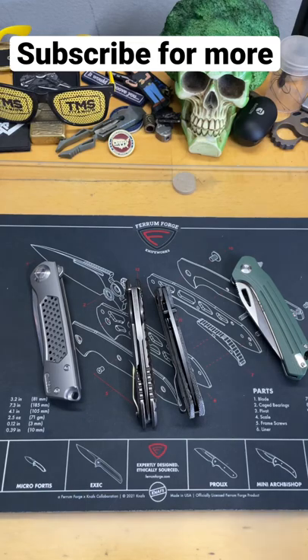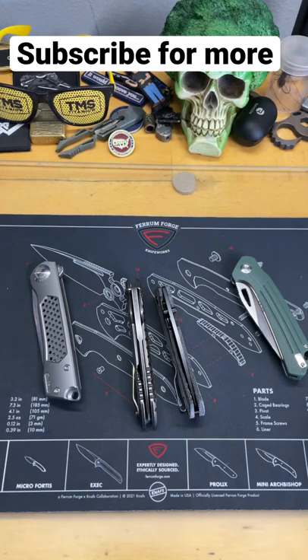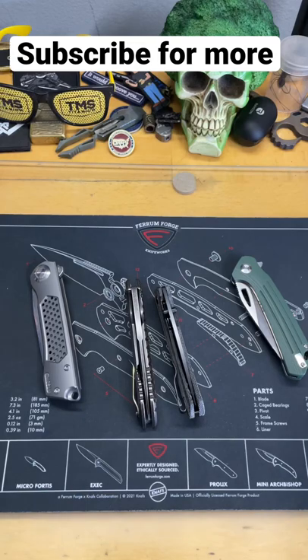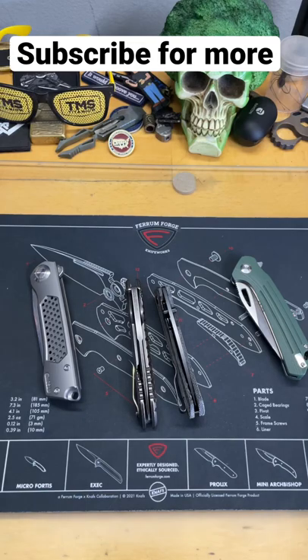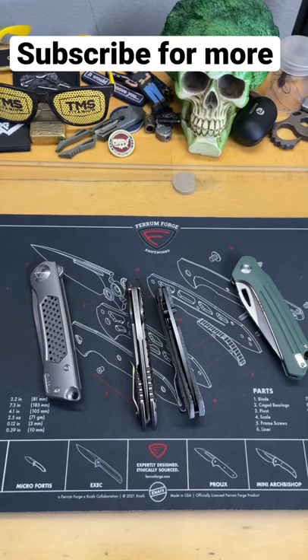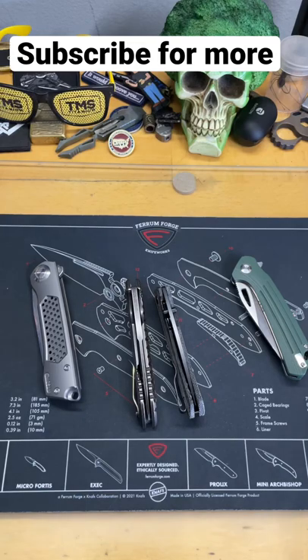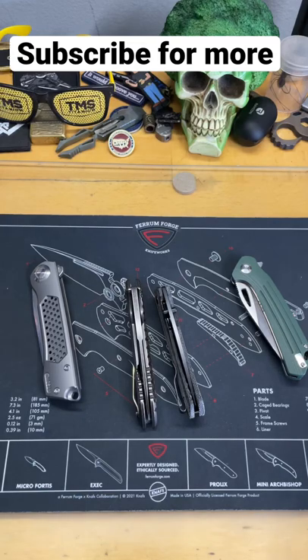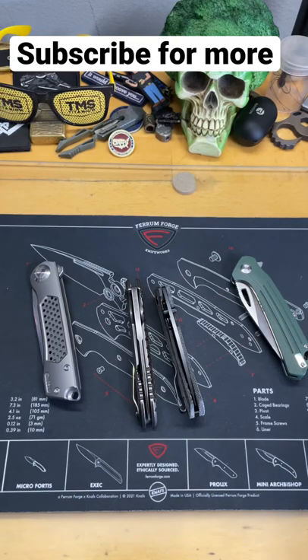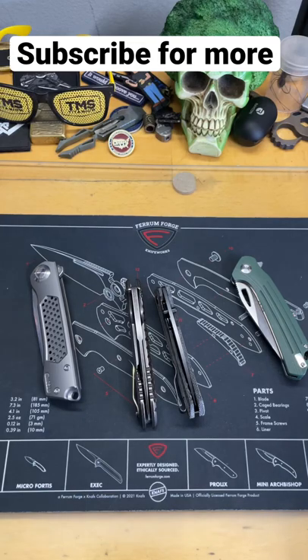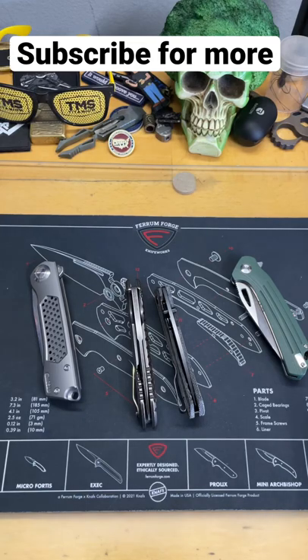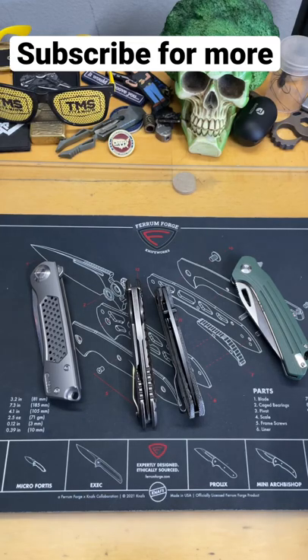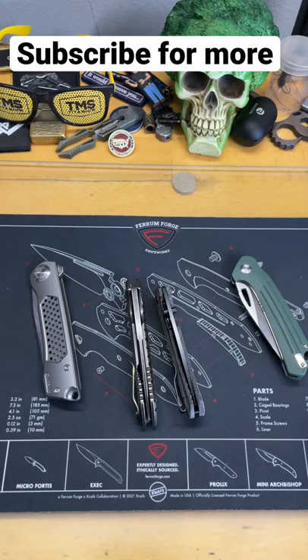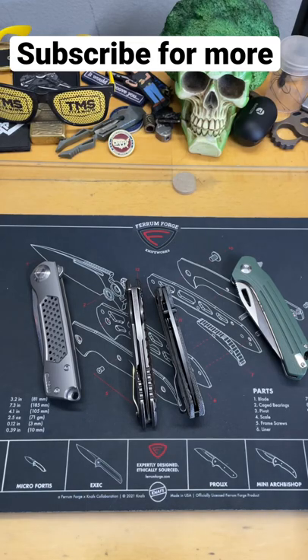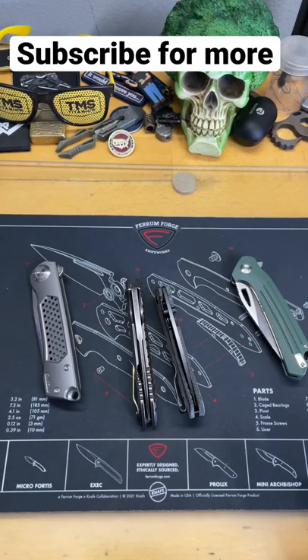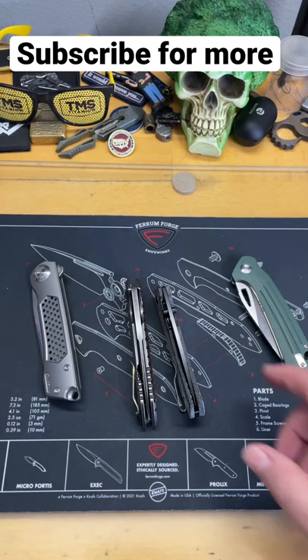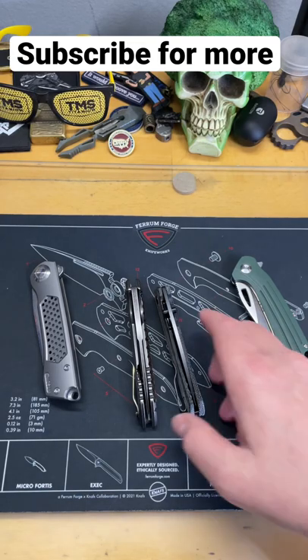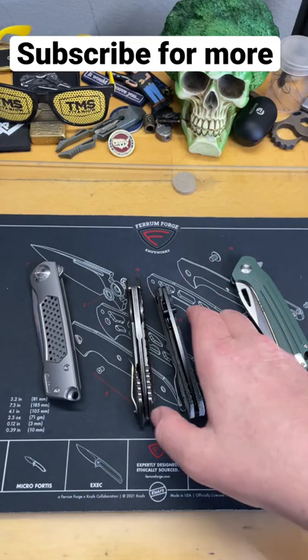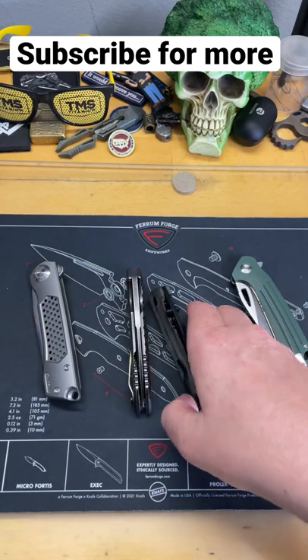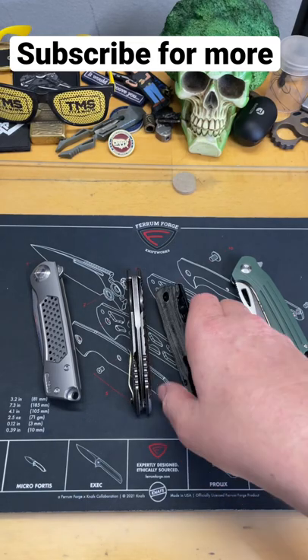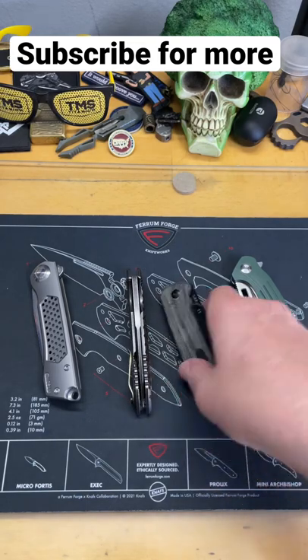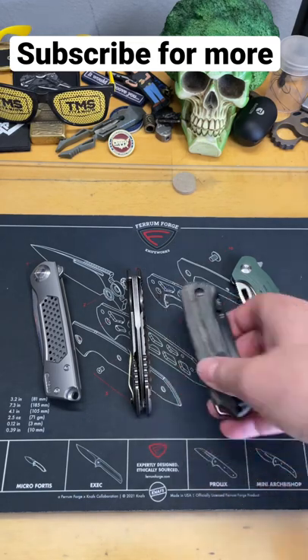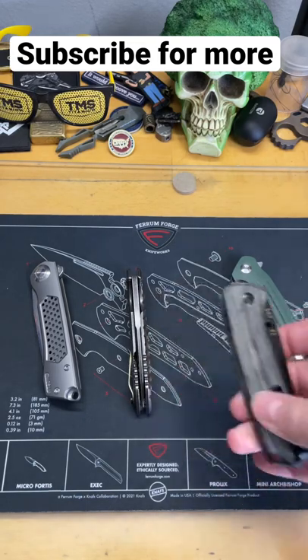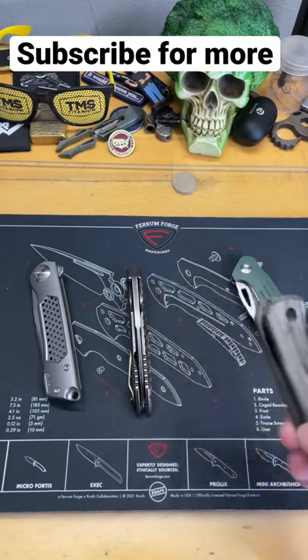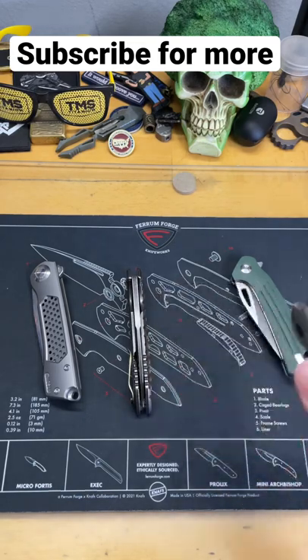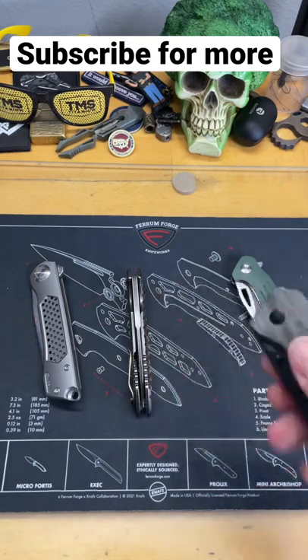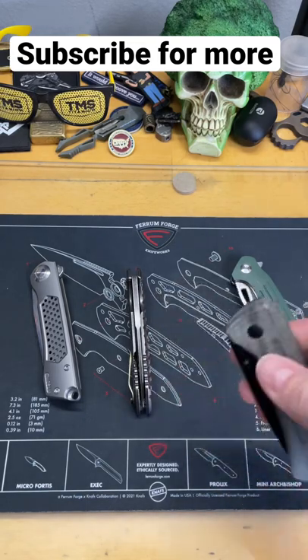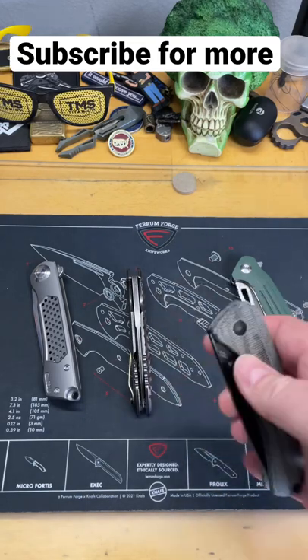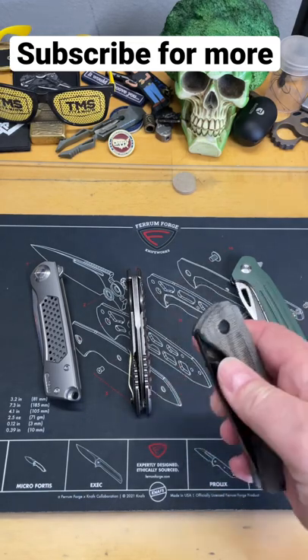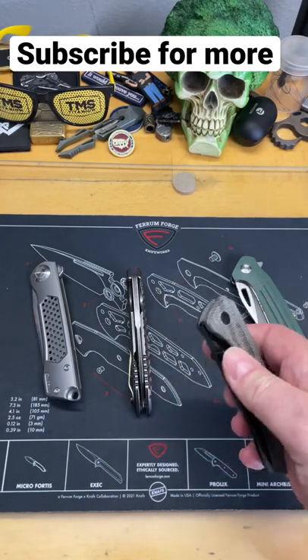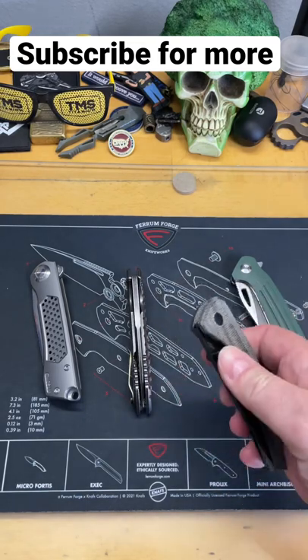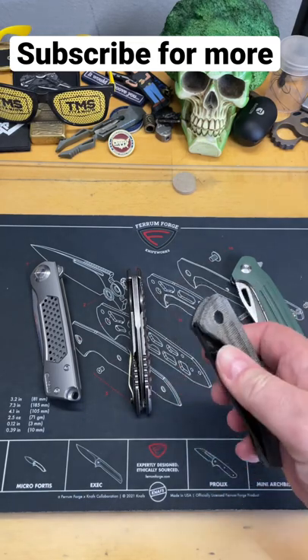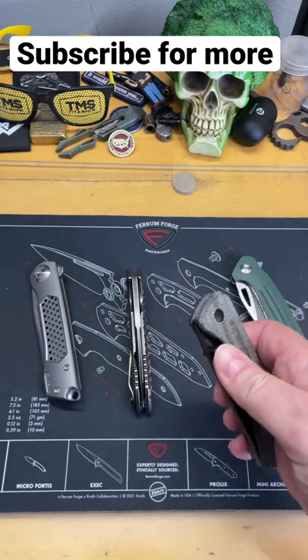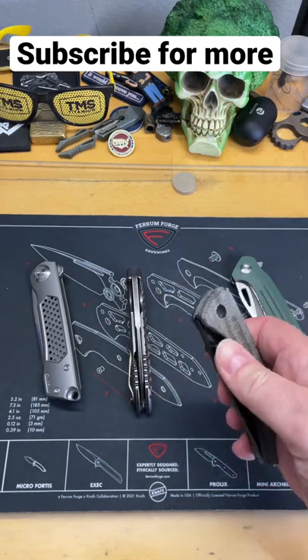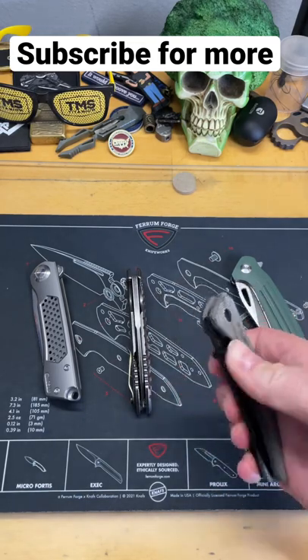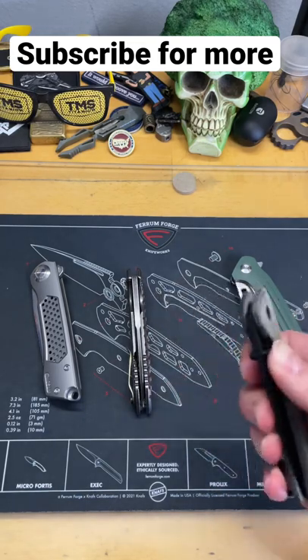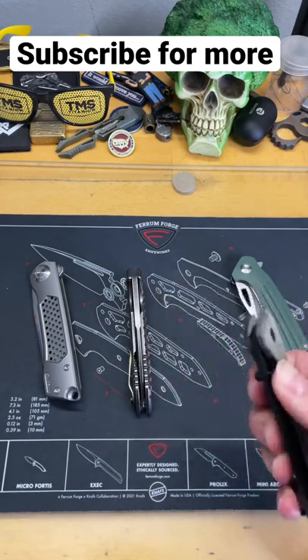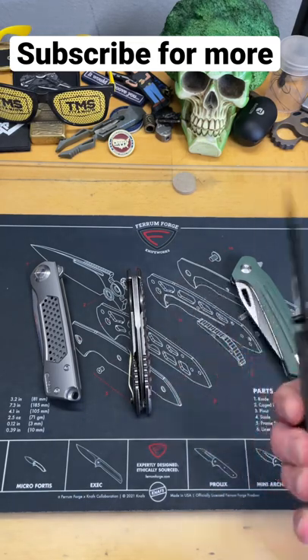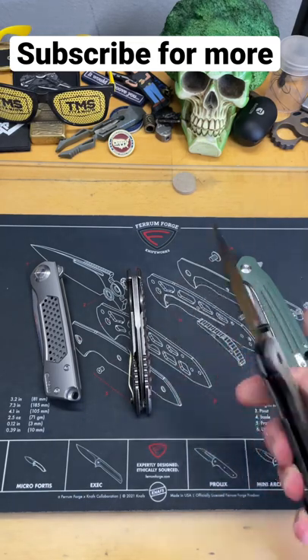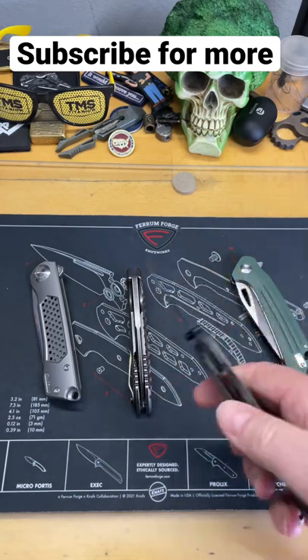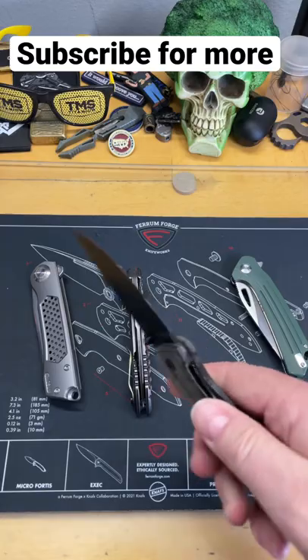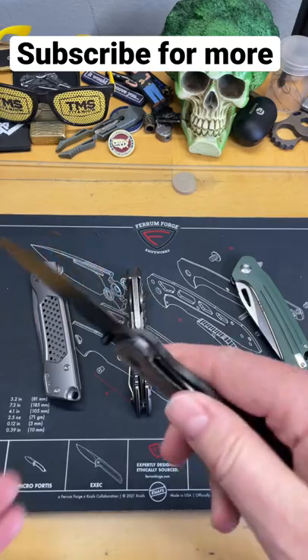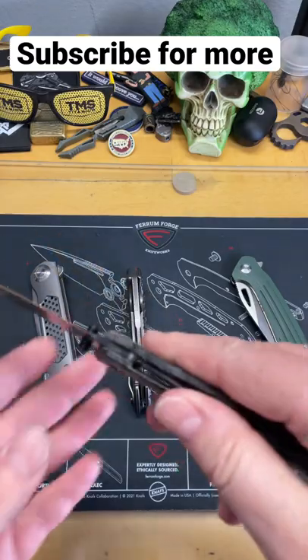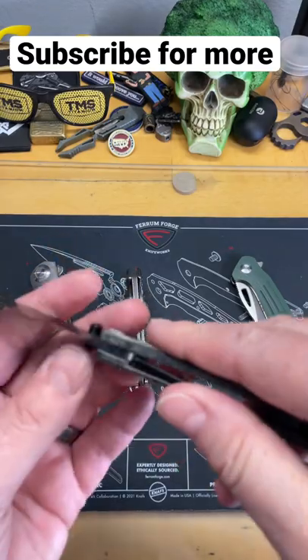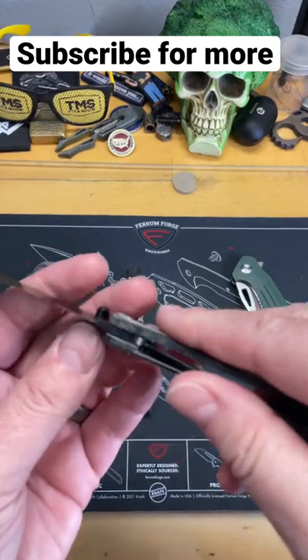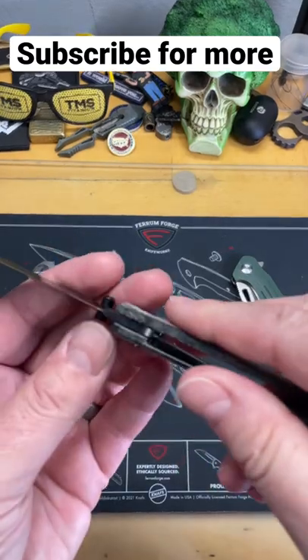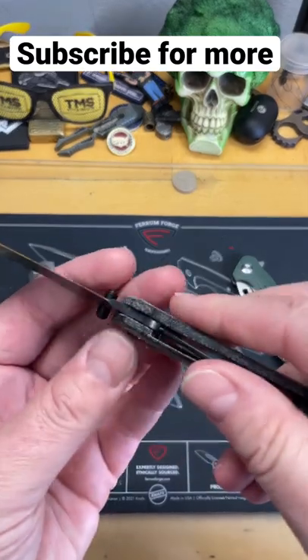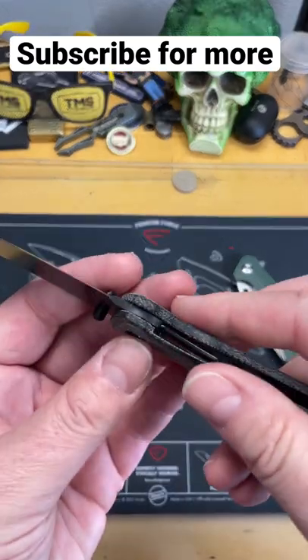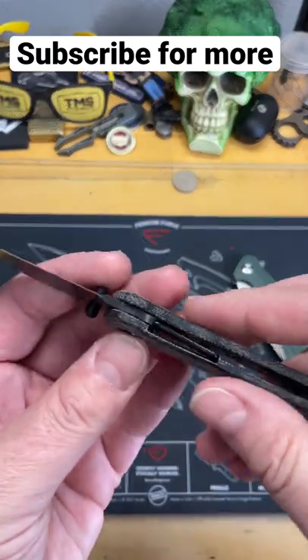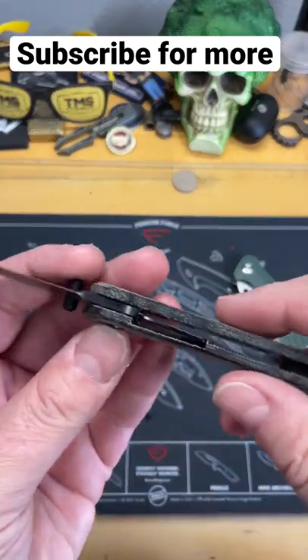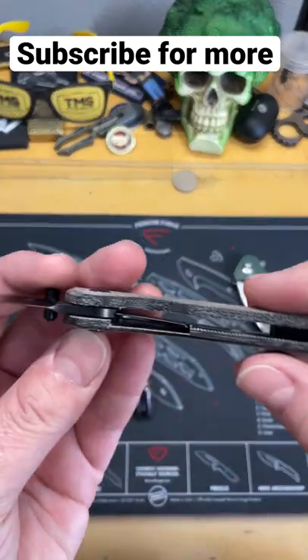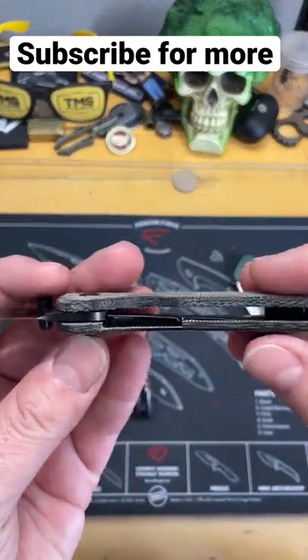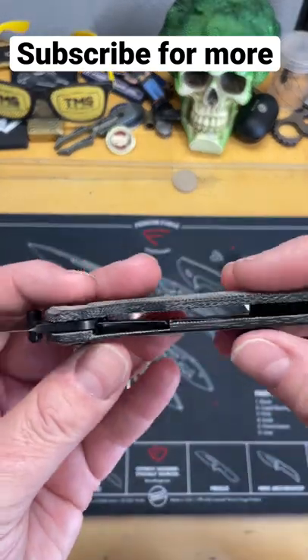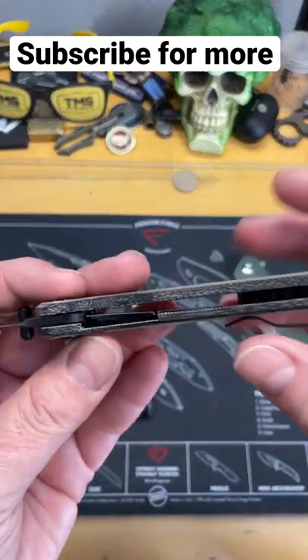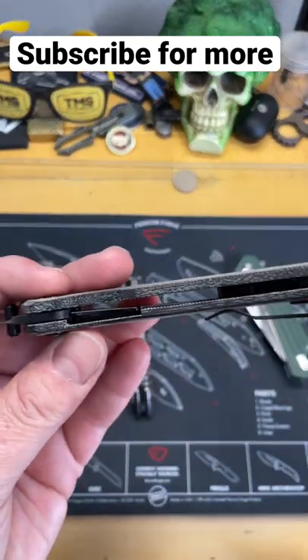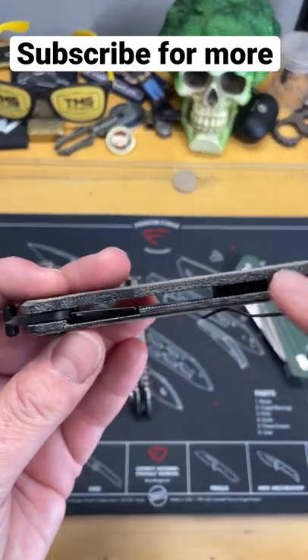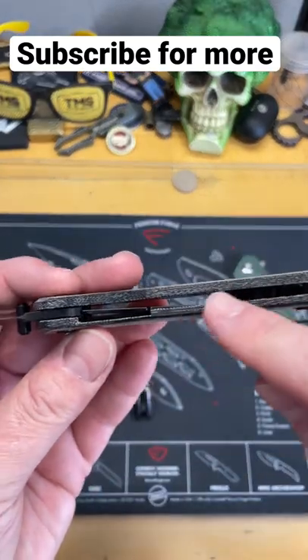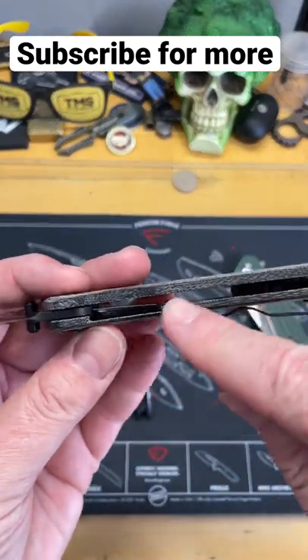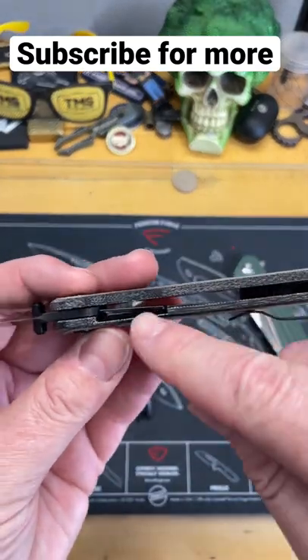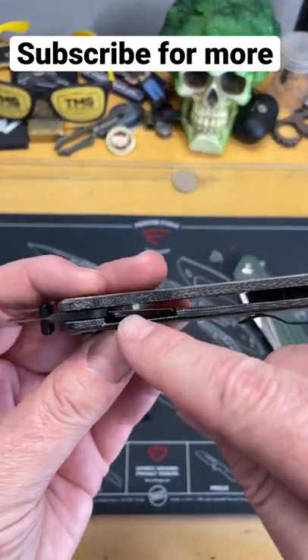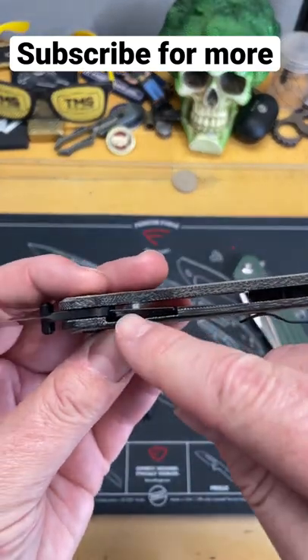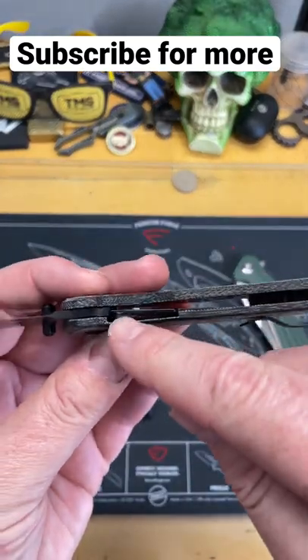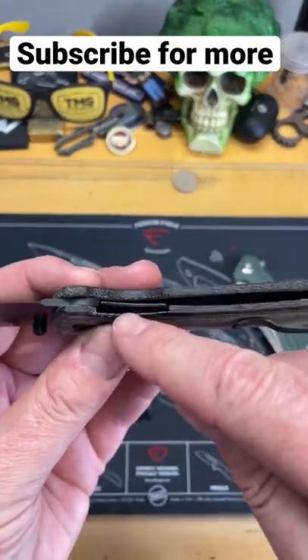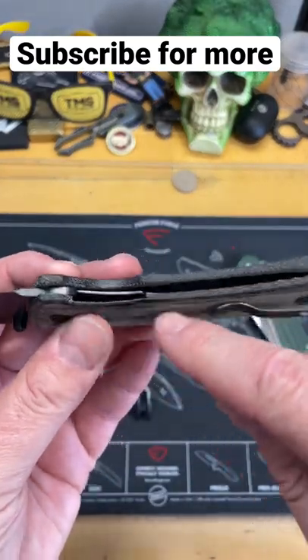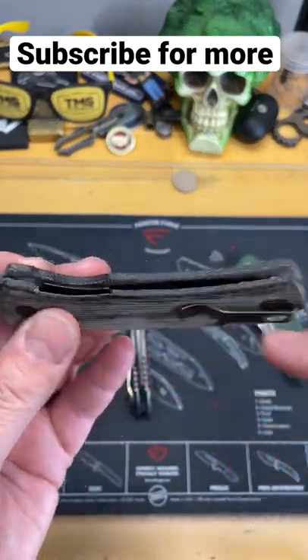Let's talk about liner locks versus frame locks. They are, for intensive purposes, pretty much the same. It's just a little bit different.